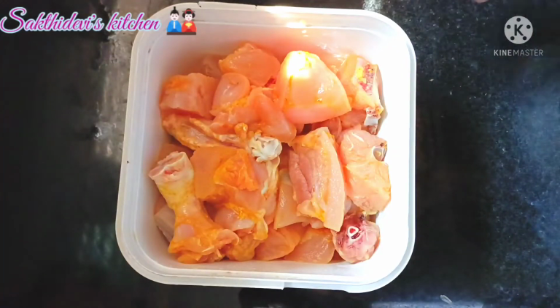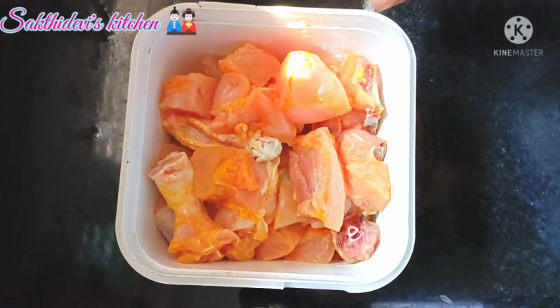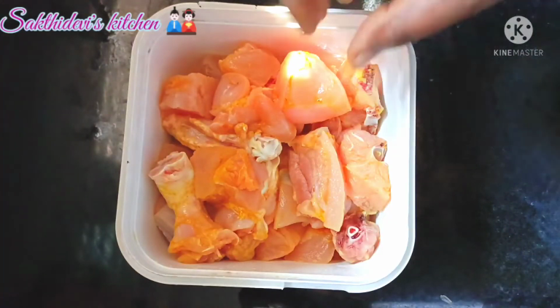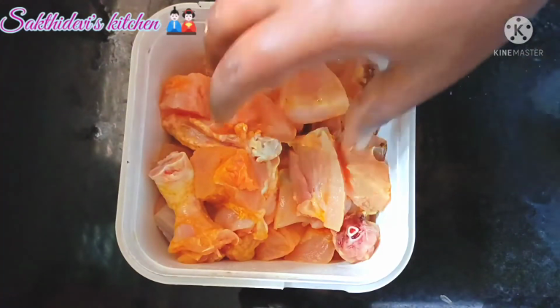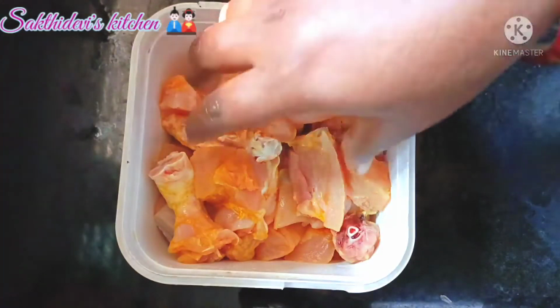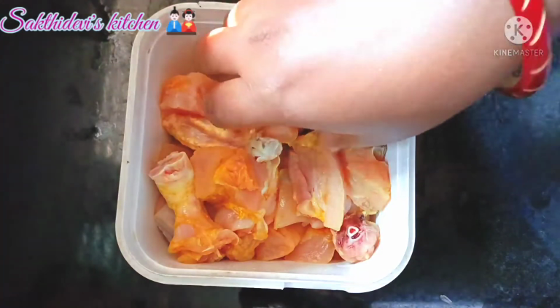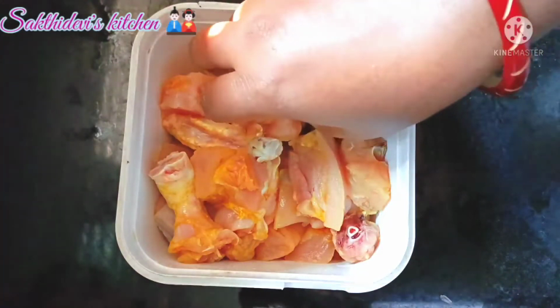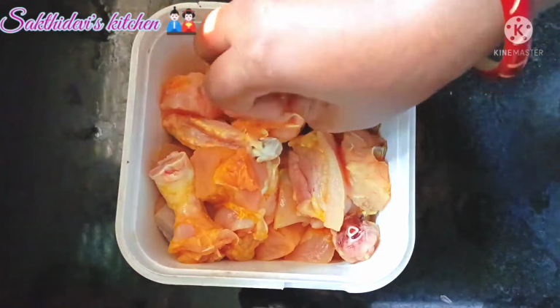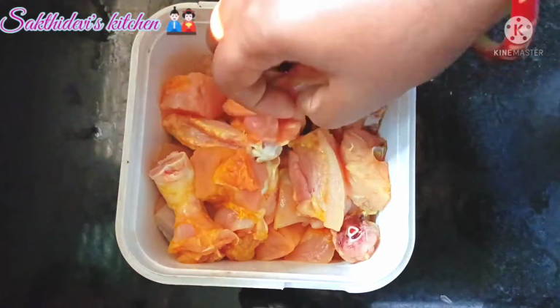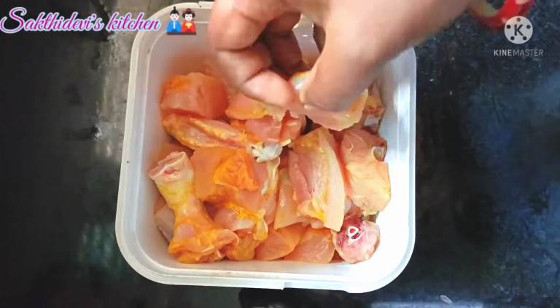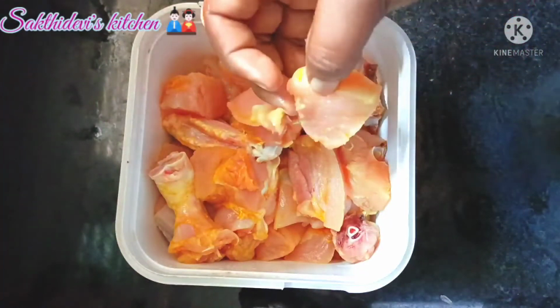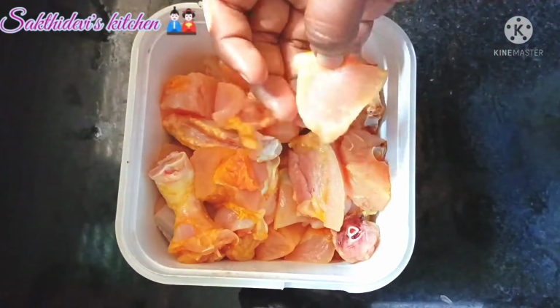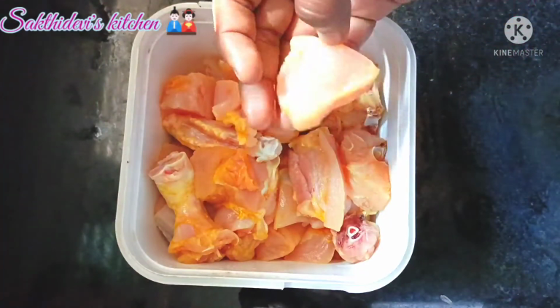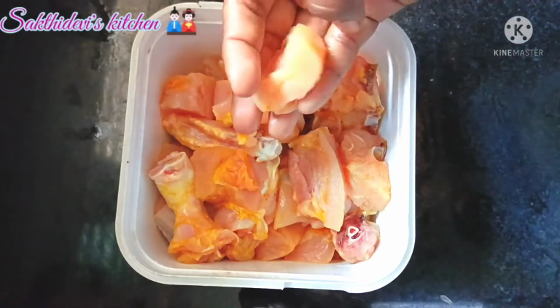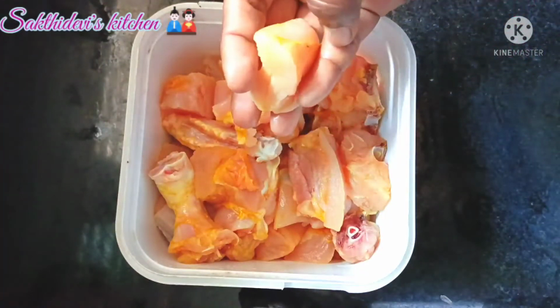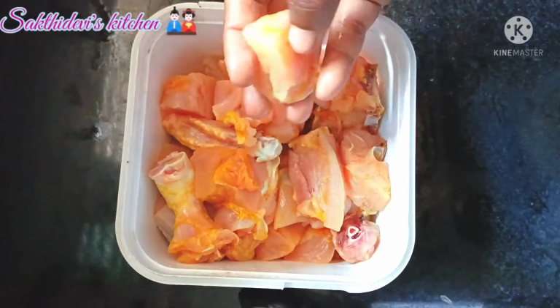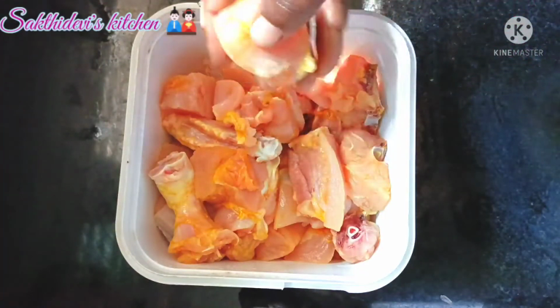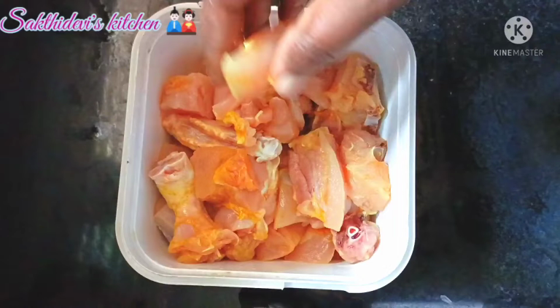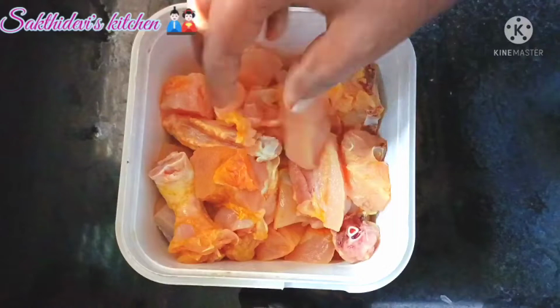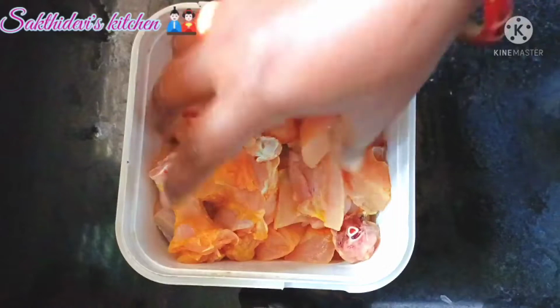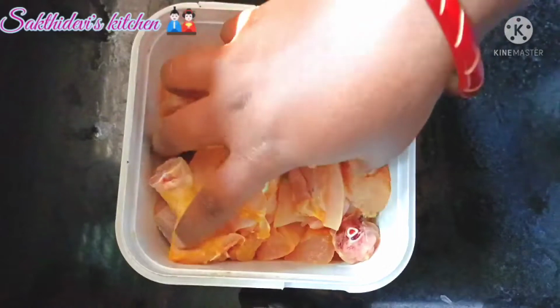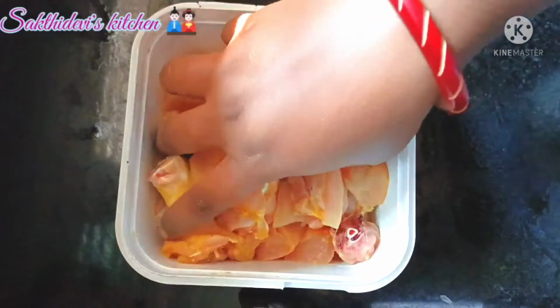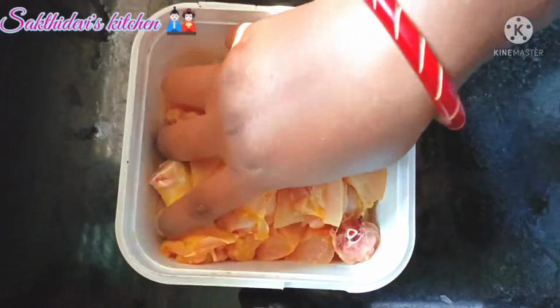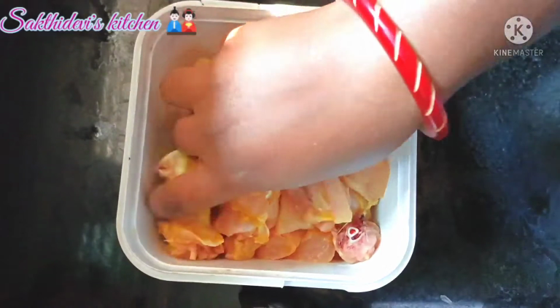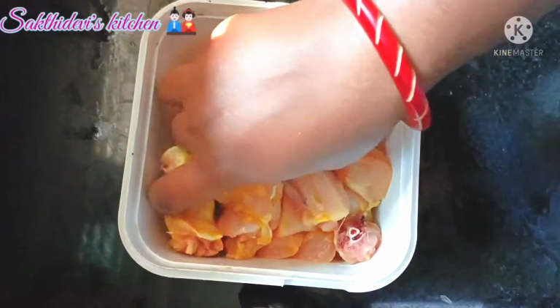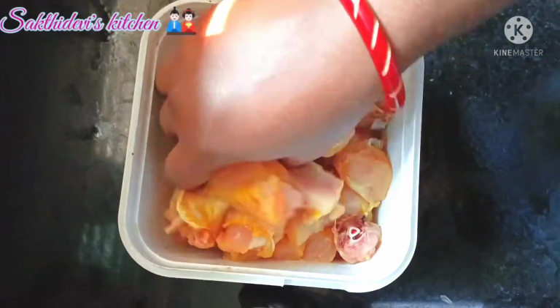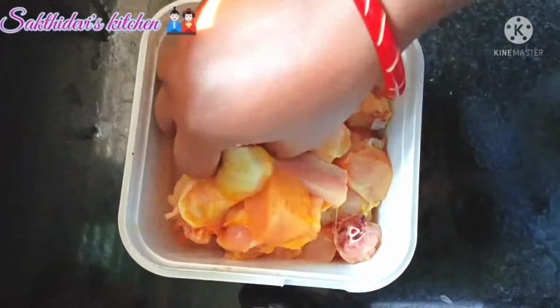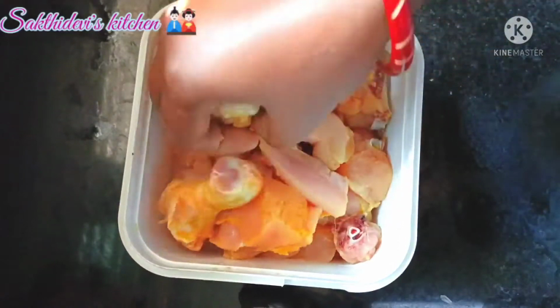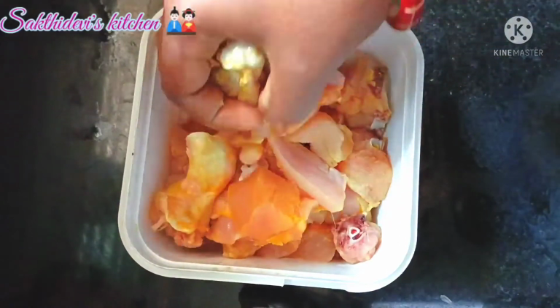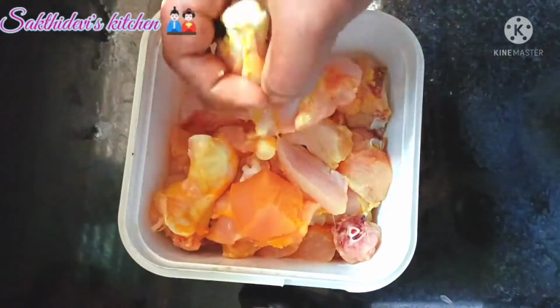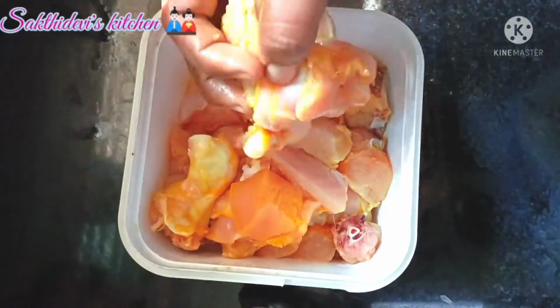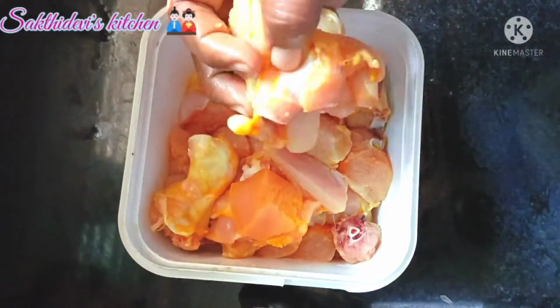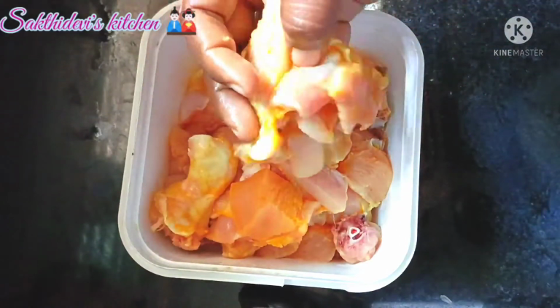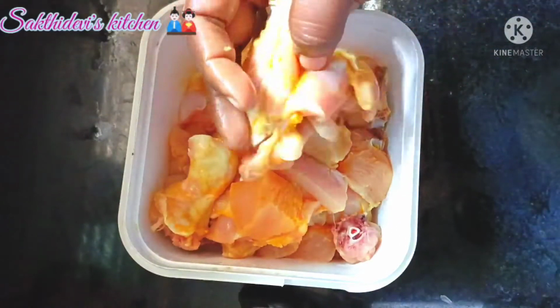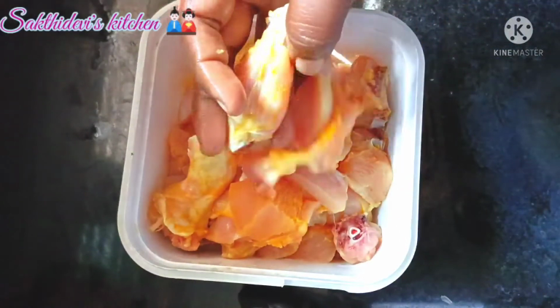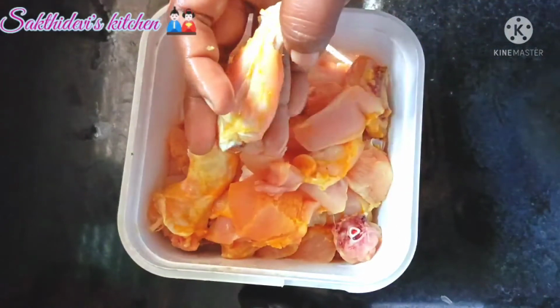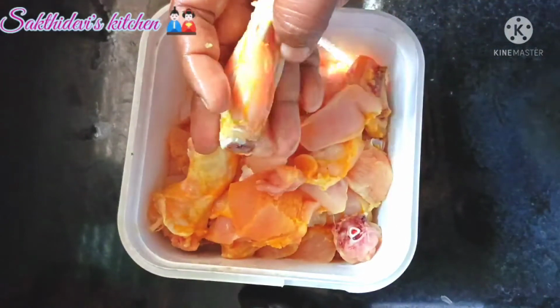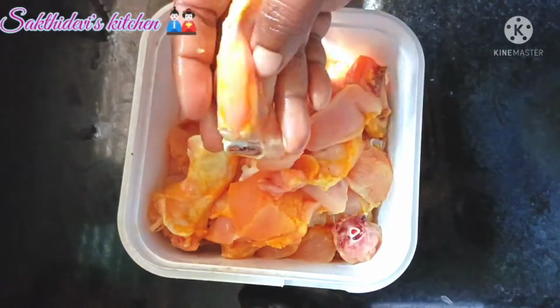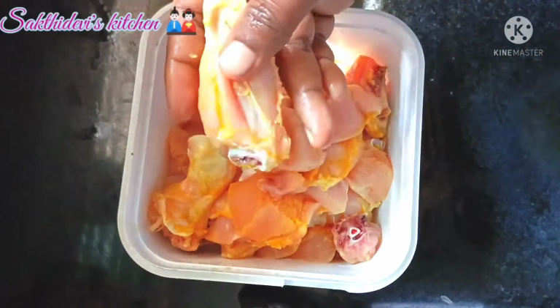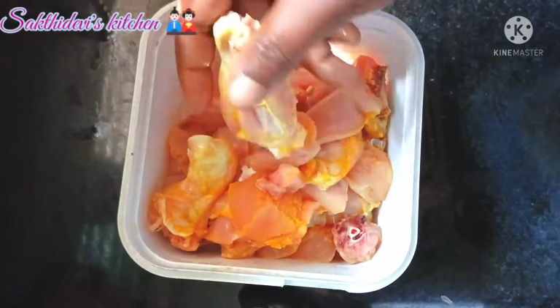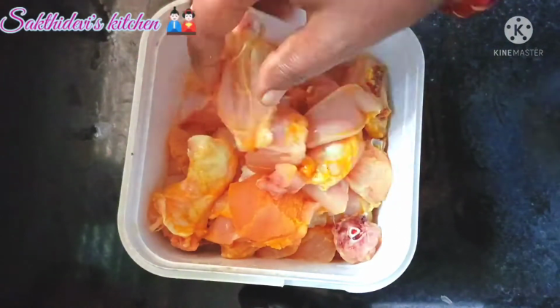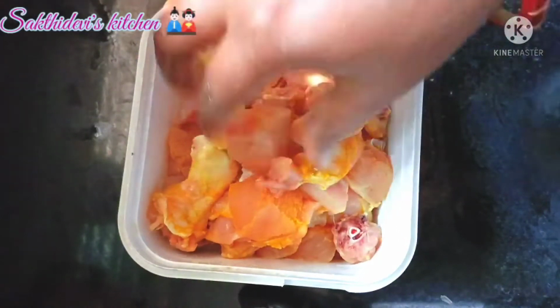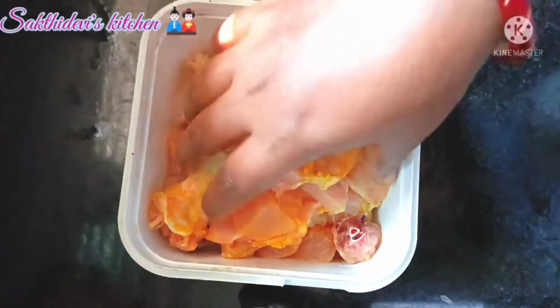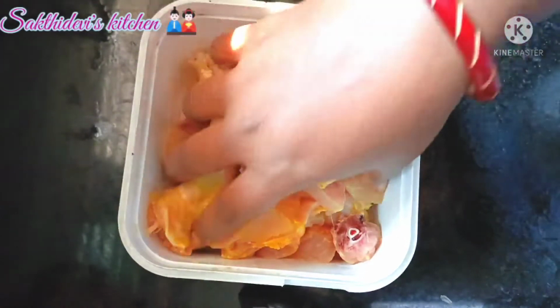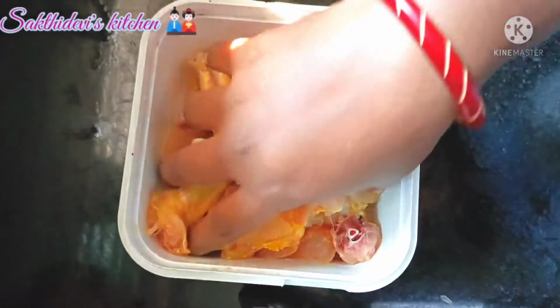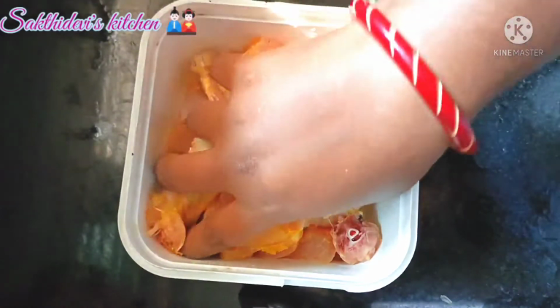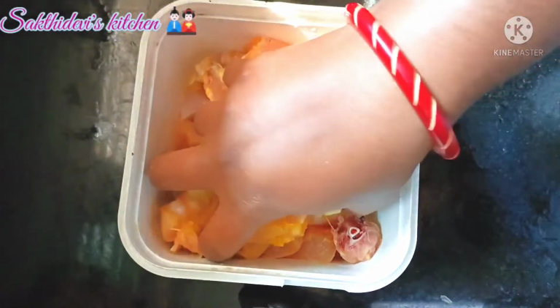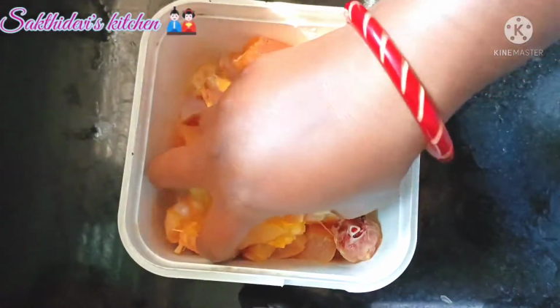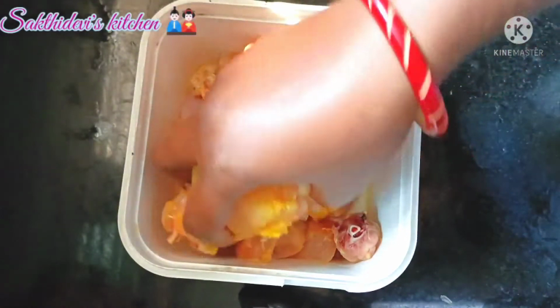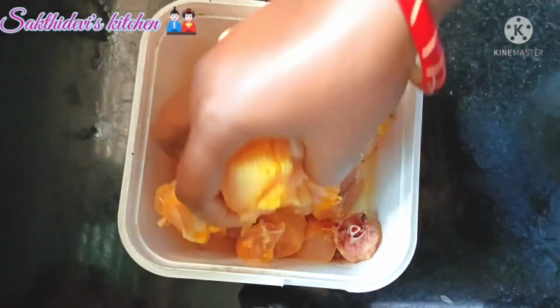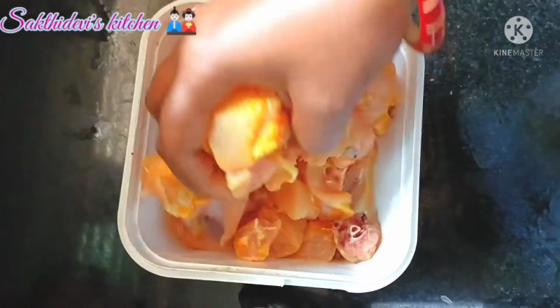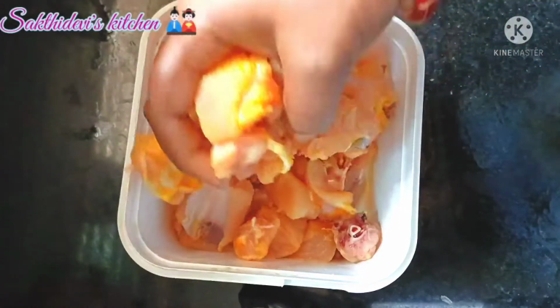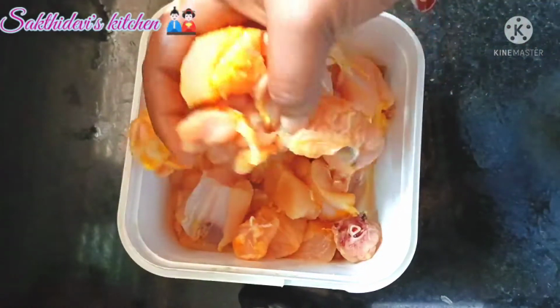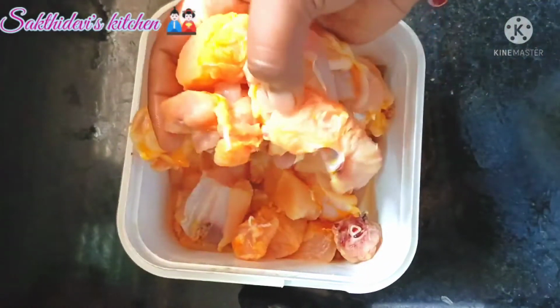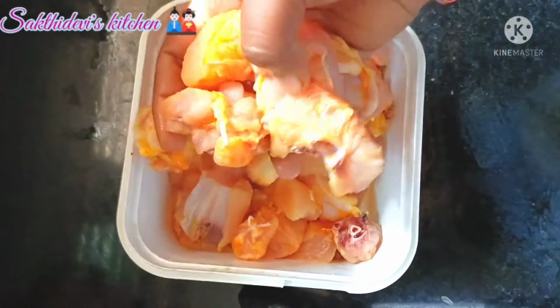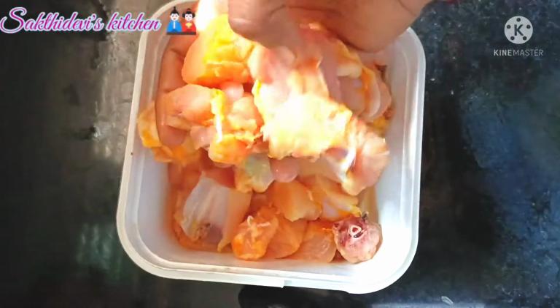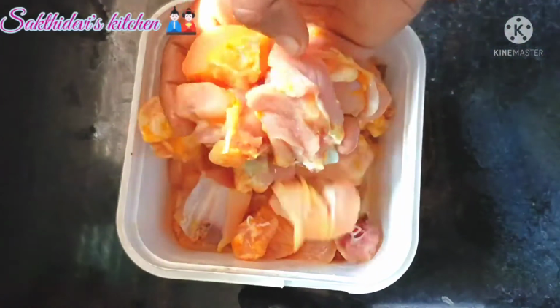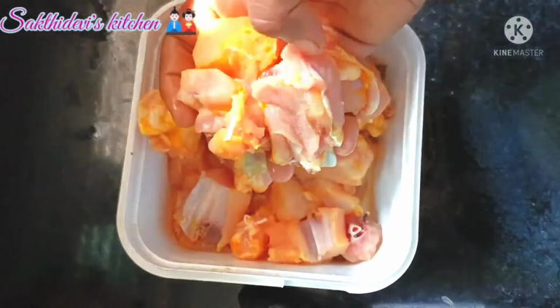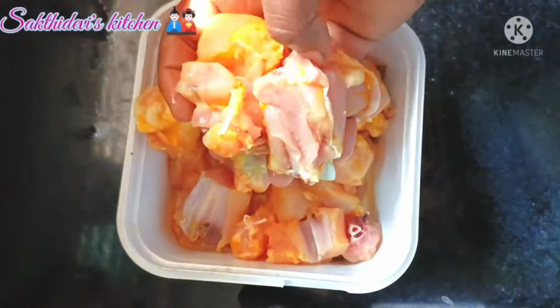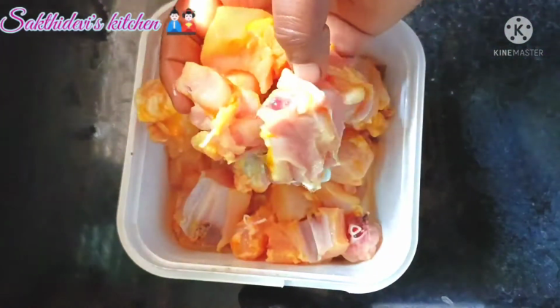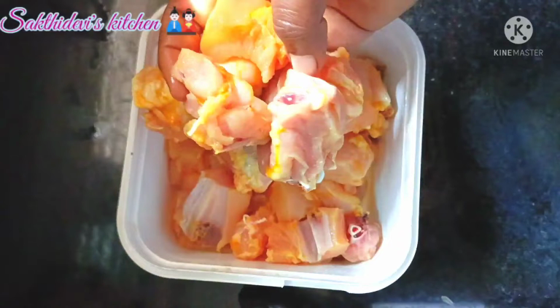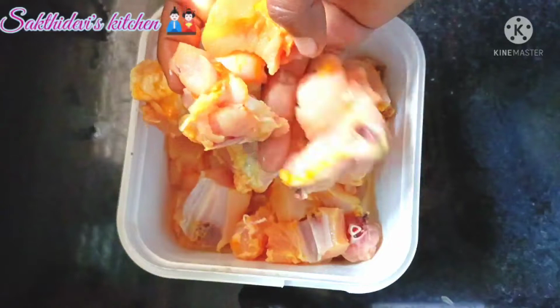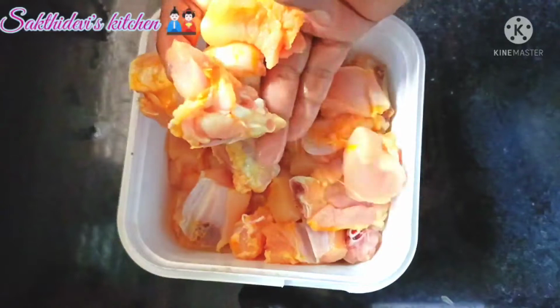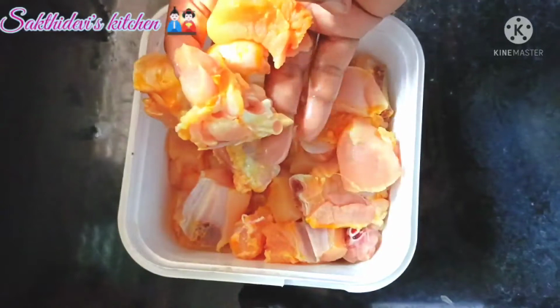Take 1kg of chicken, cut it into medium-sized pieces, and wash it a little bit.